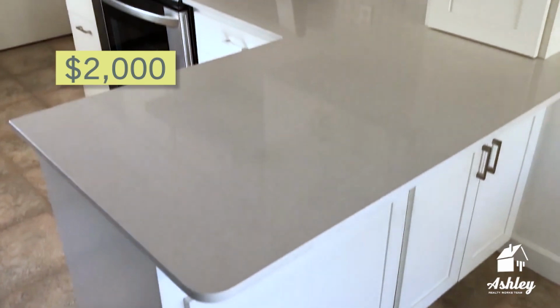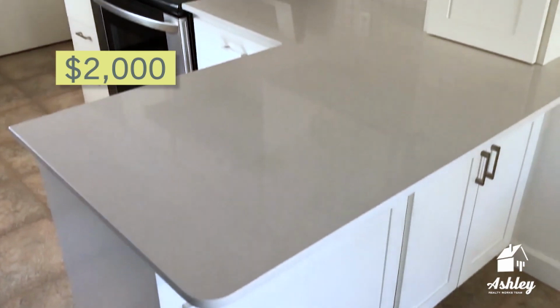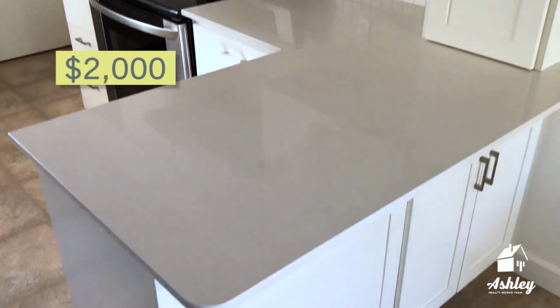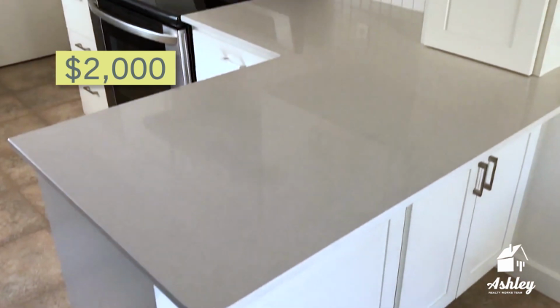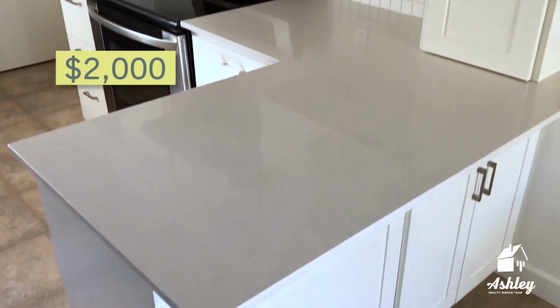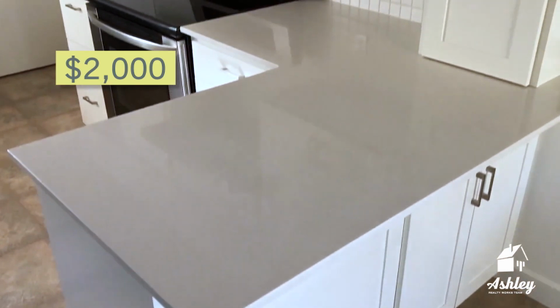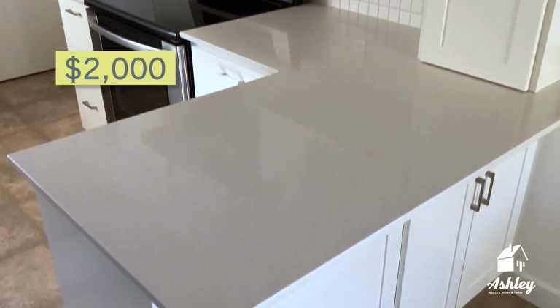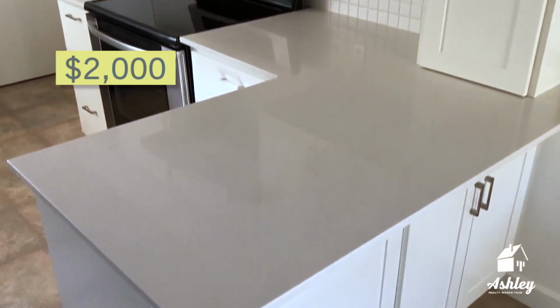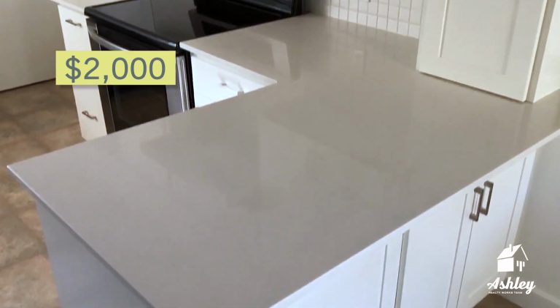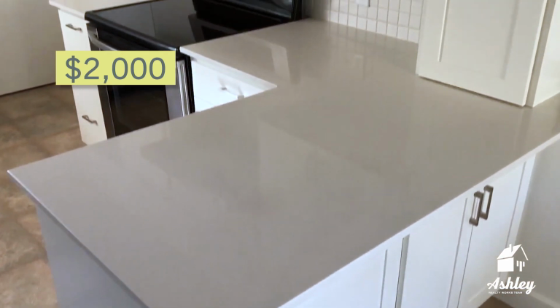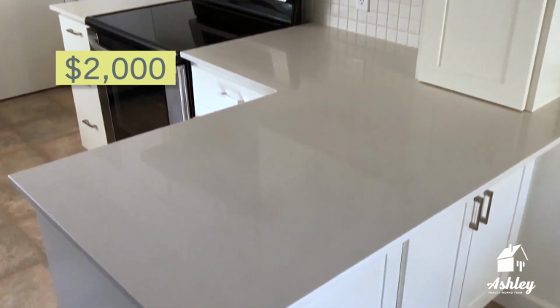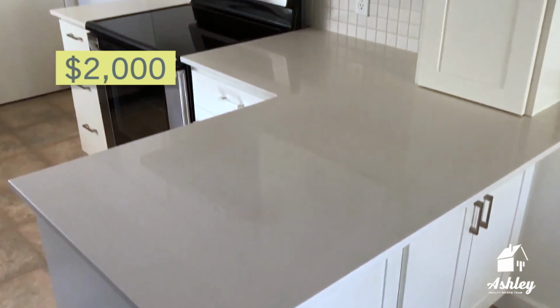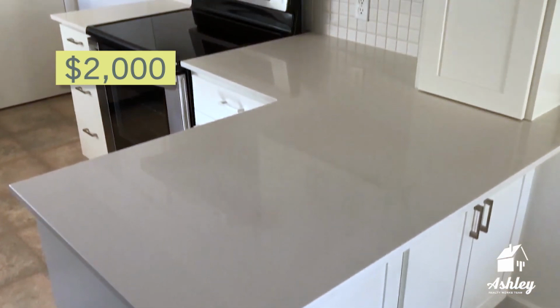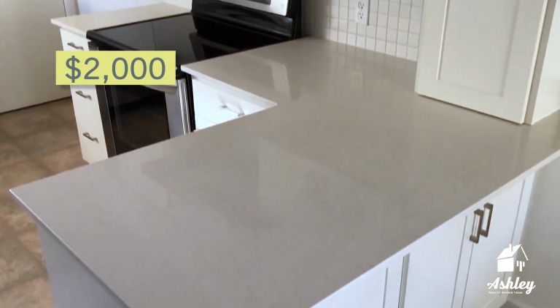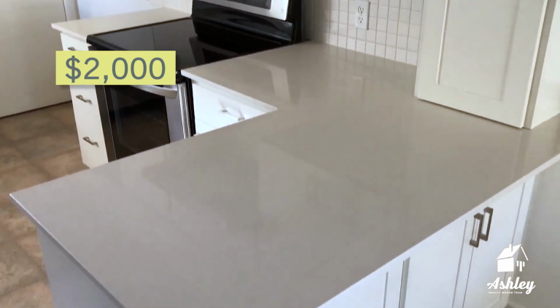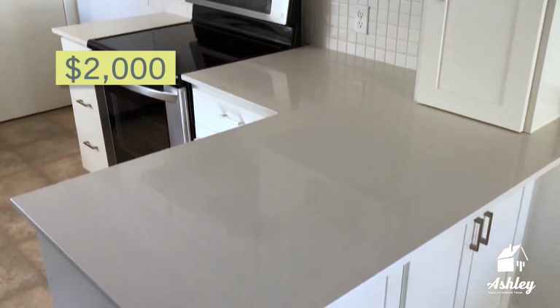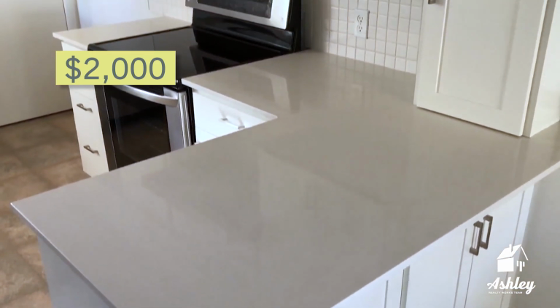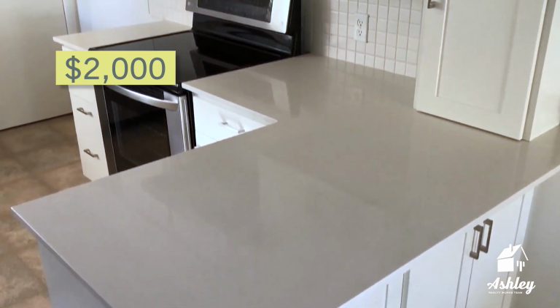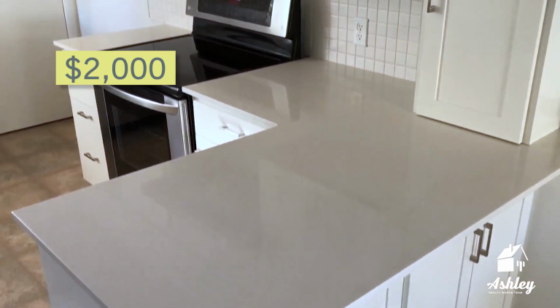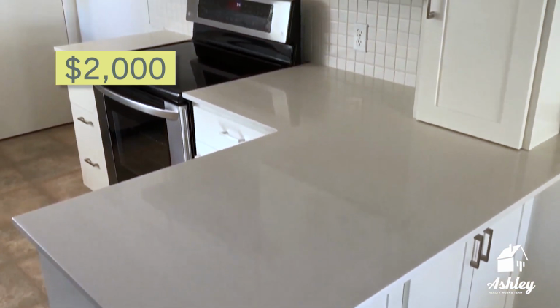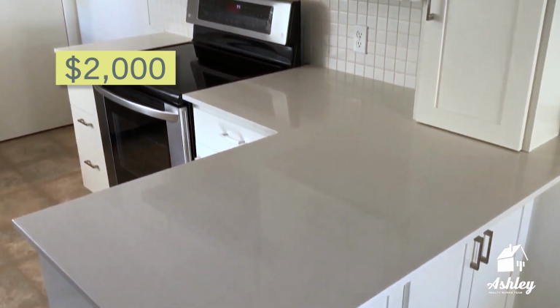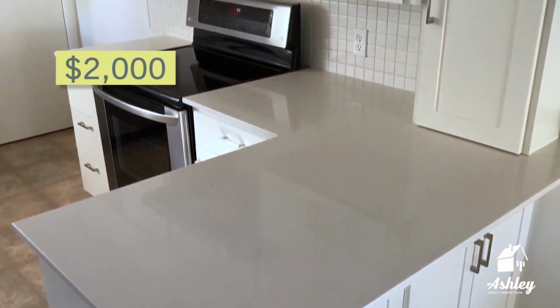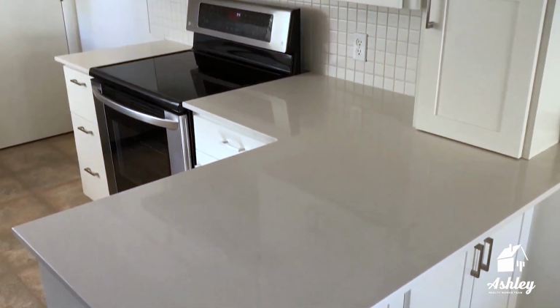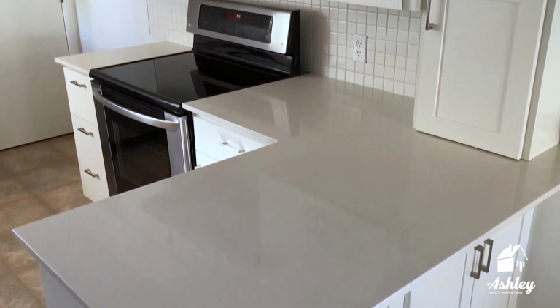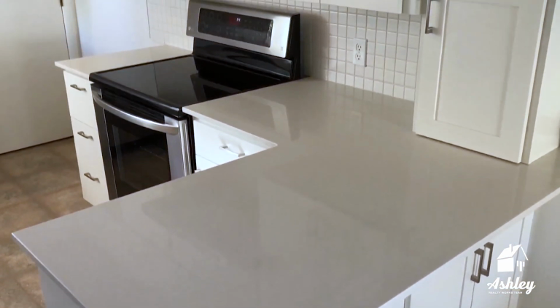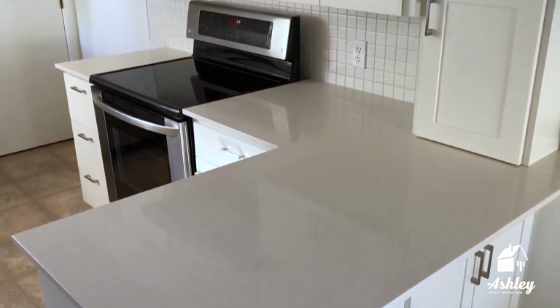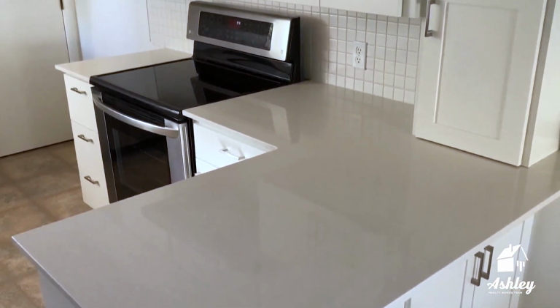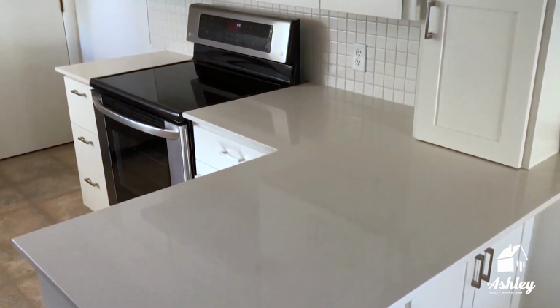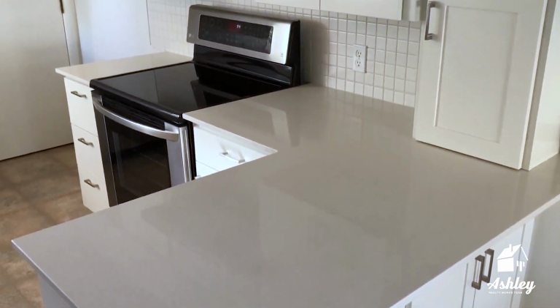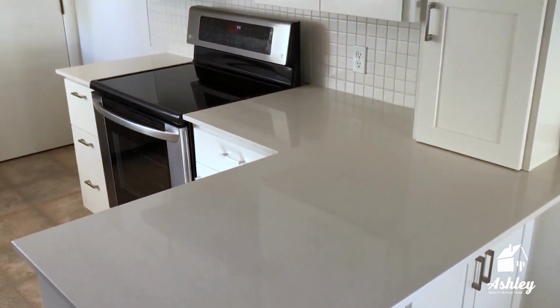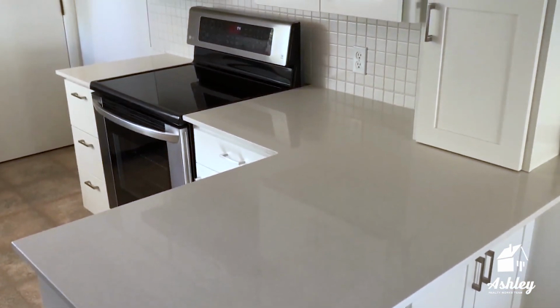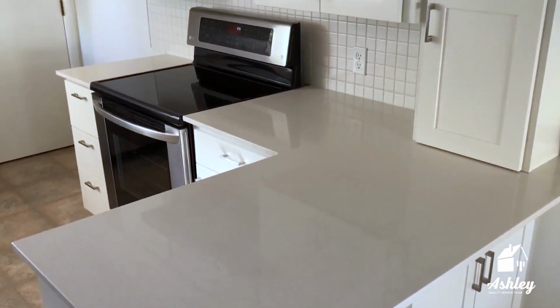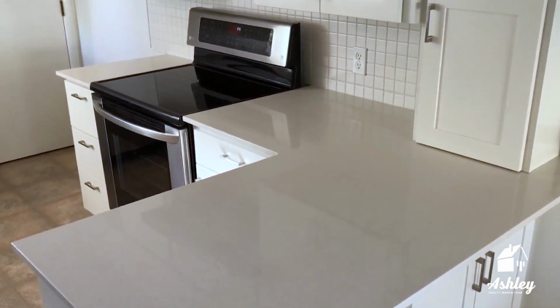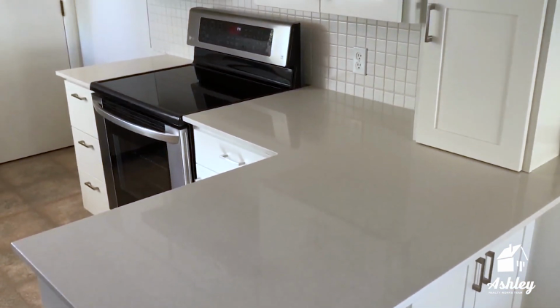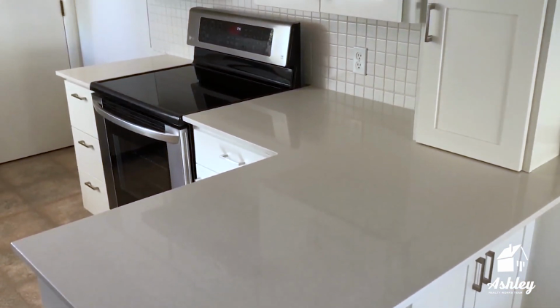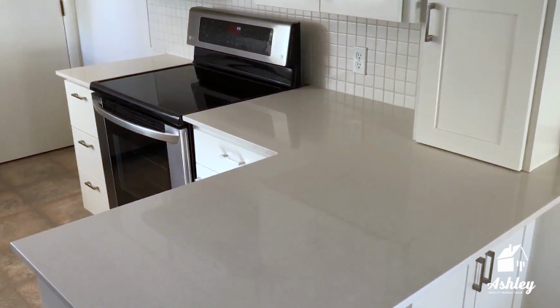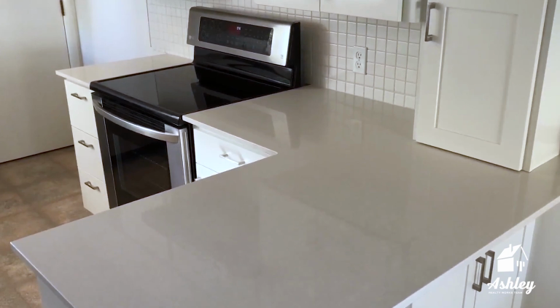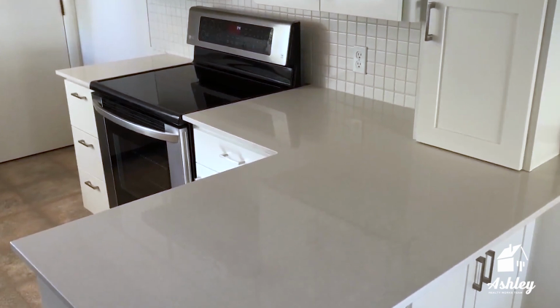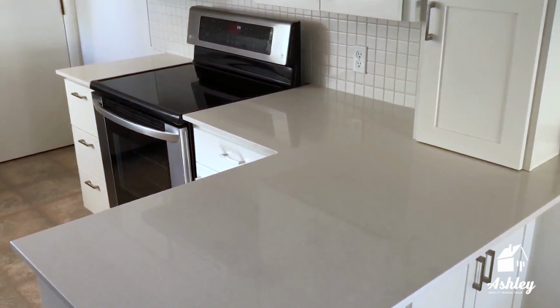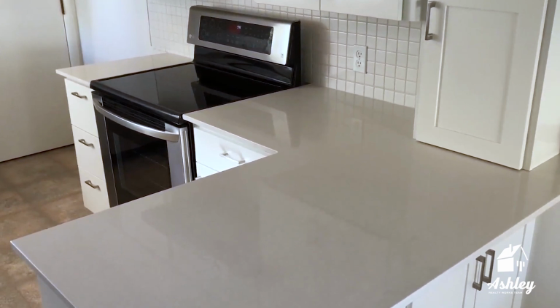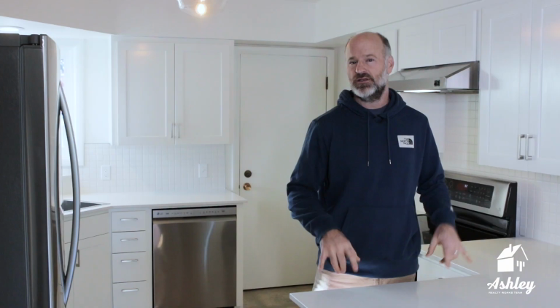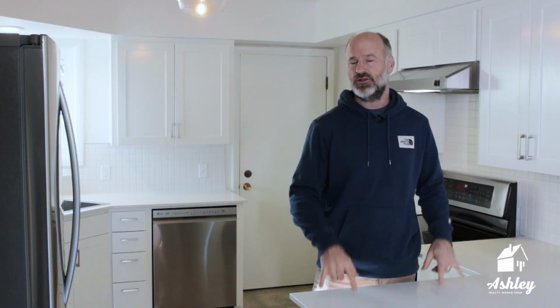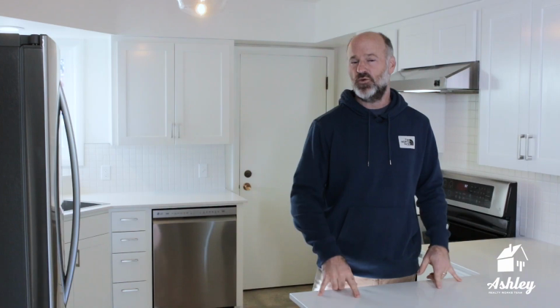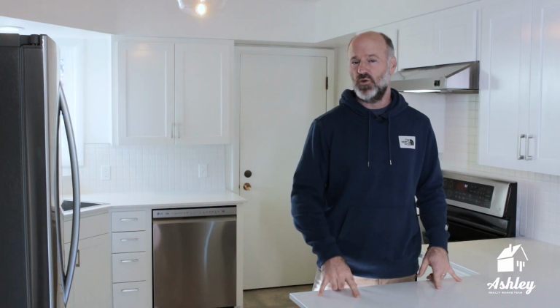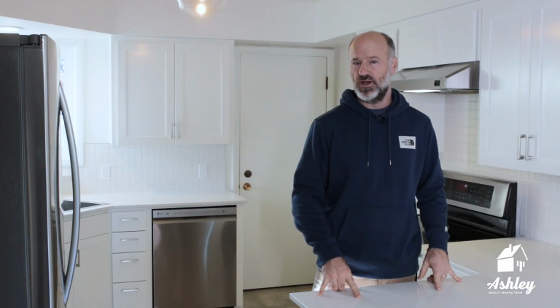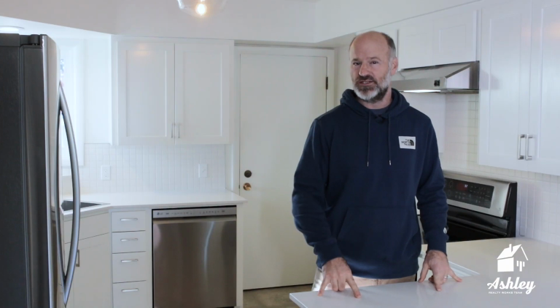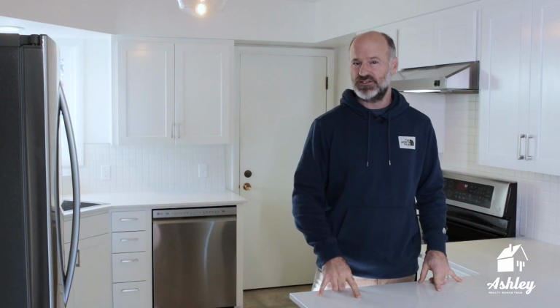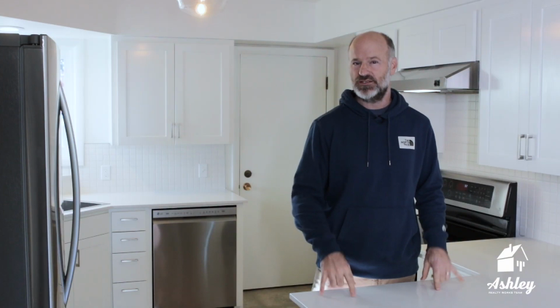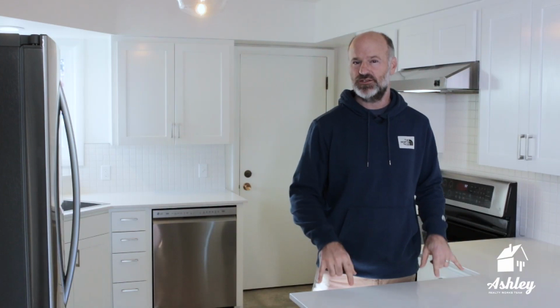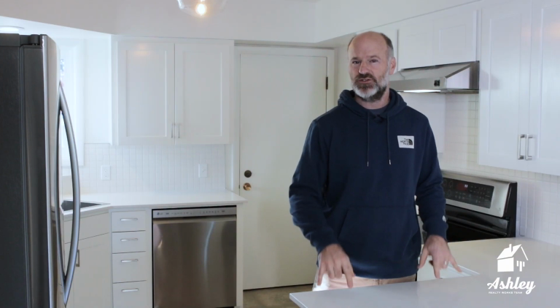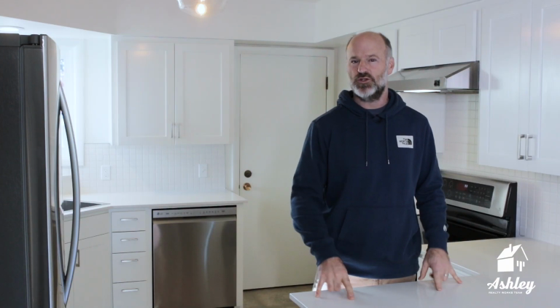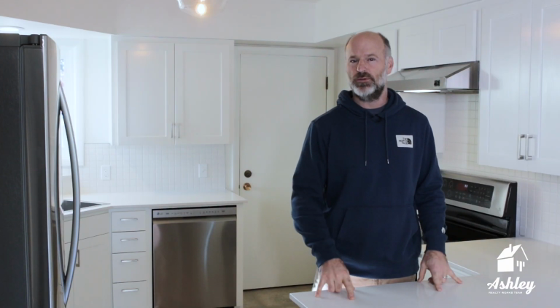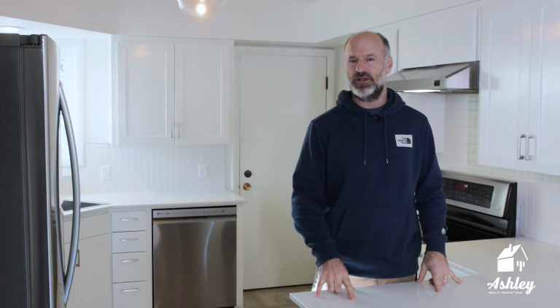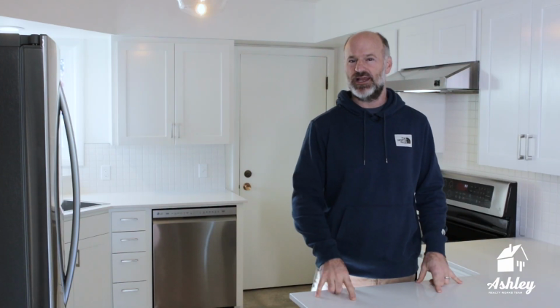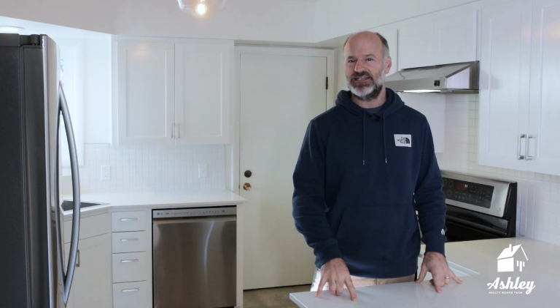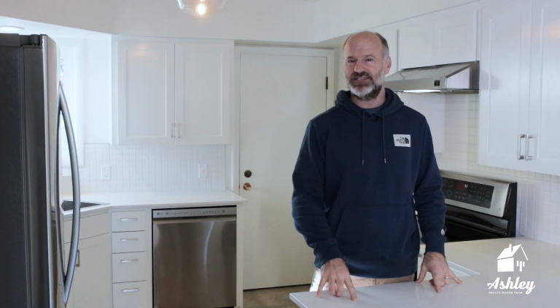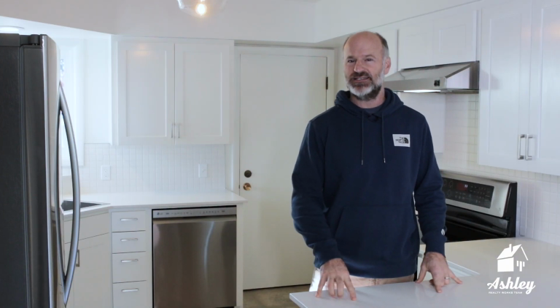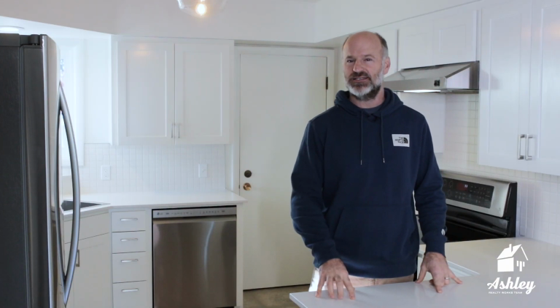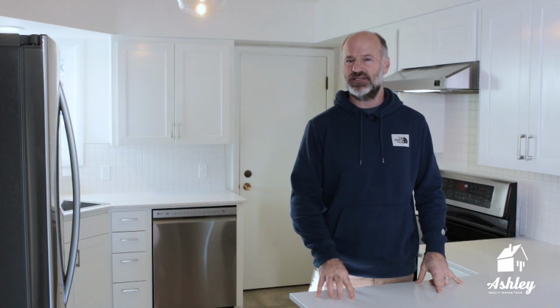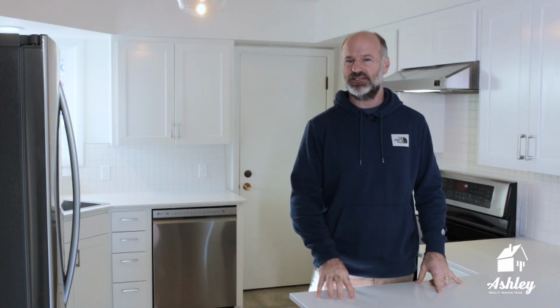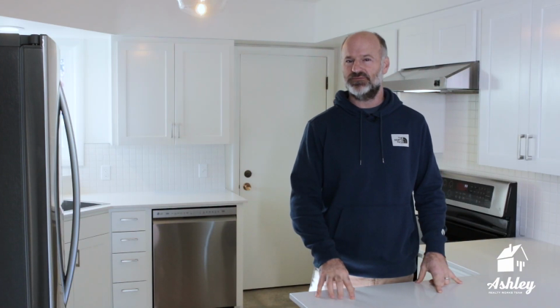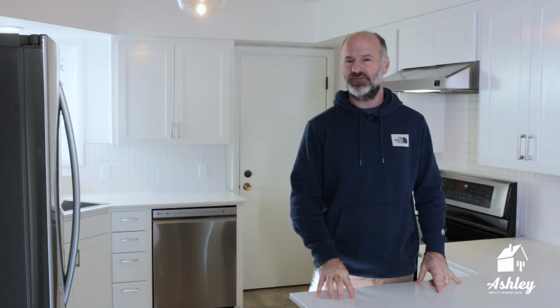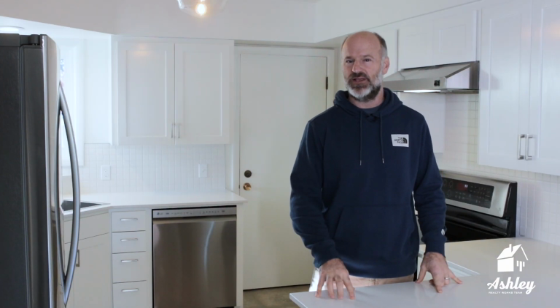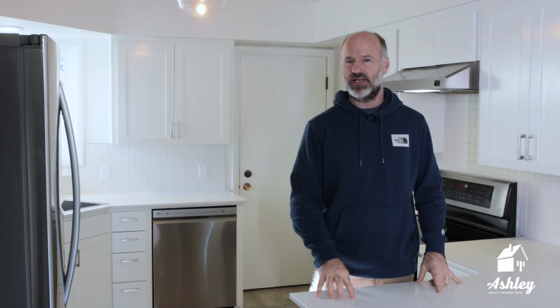Countertops: $2,000 from Ikea. They were on sale at about 10% off. Quartz, super nice, custom fit.